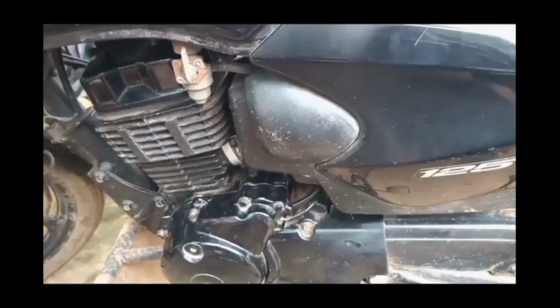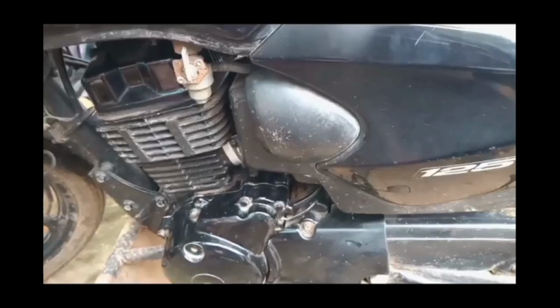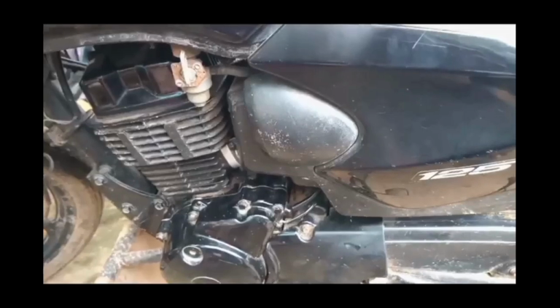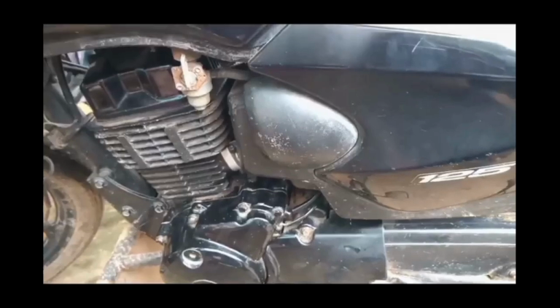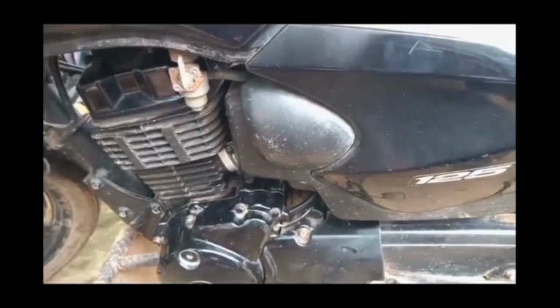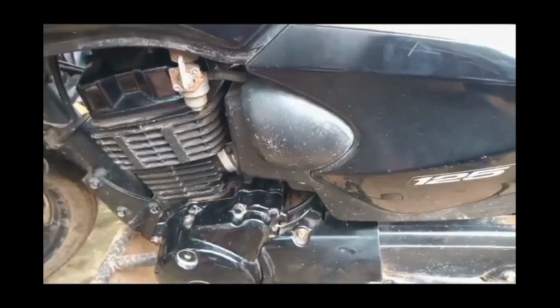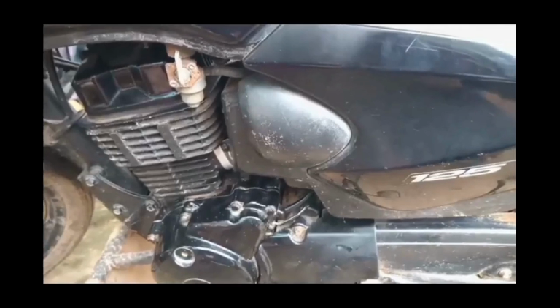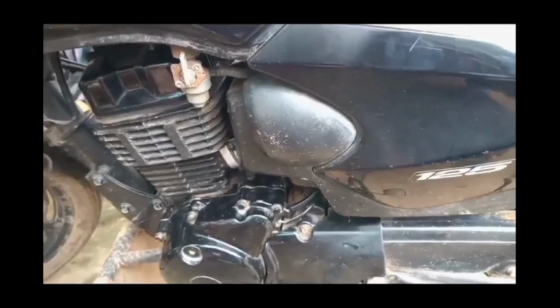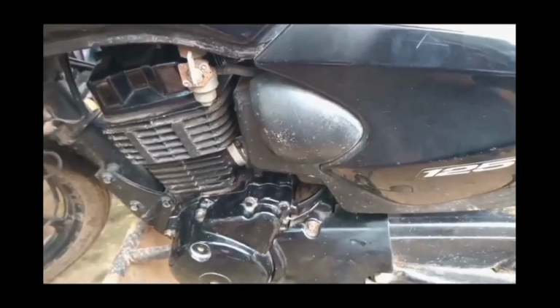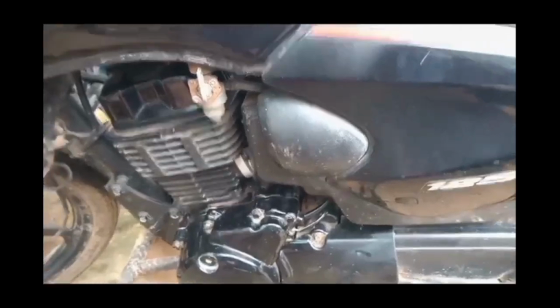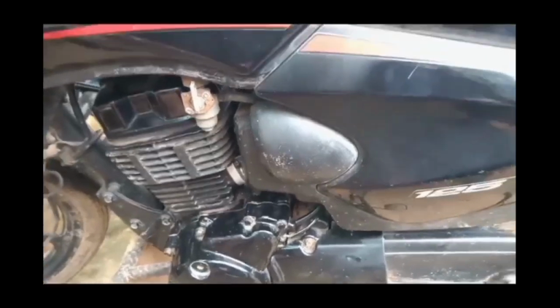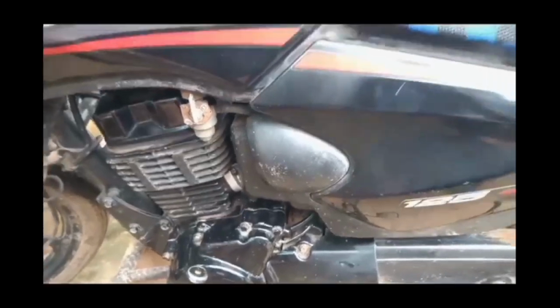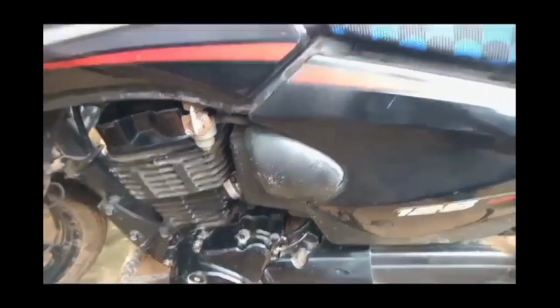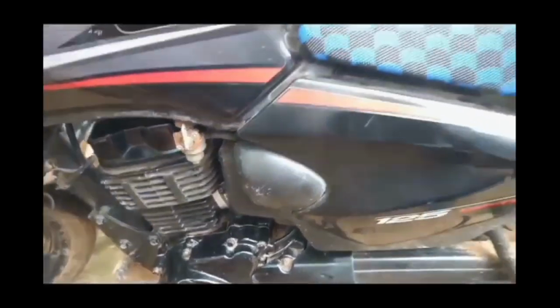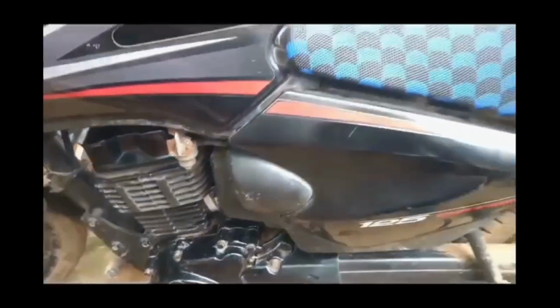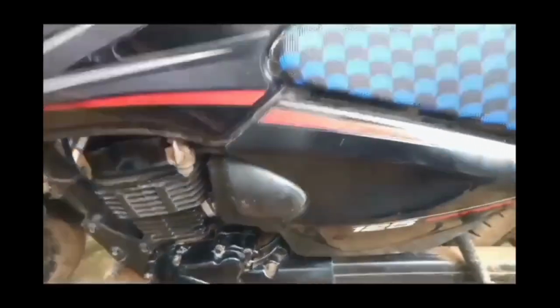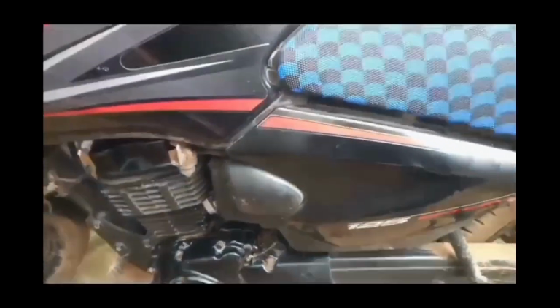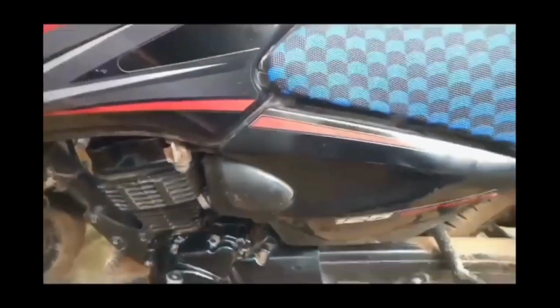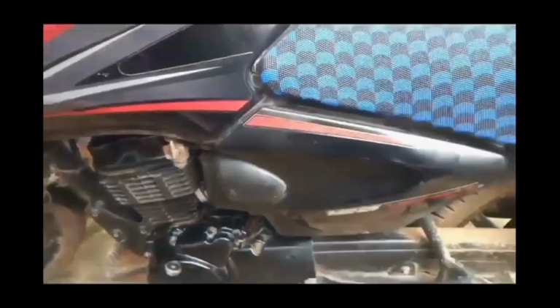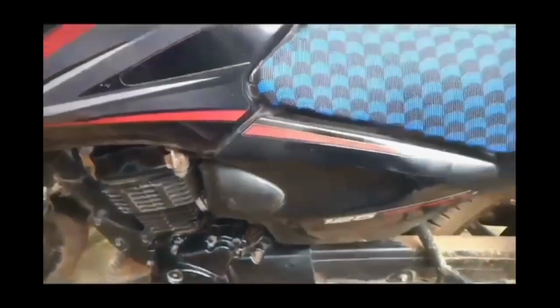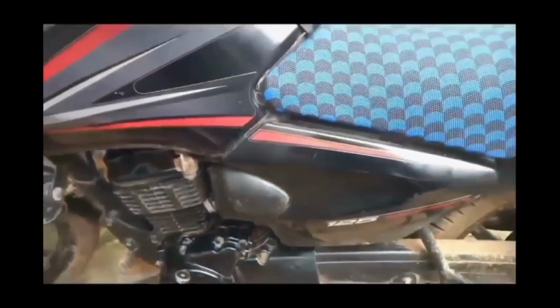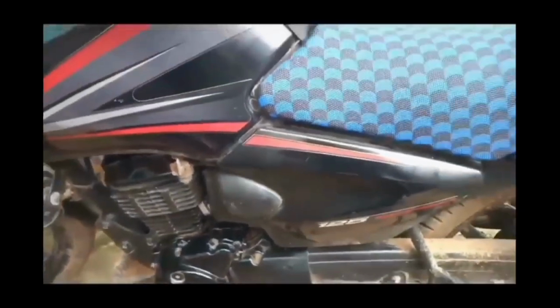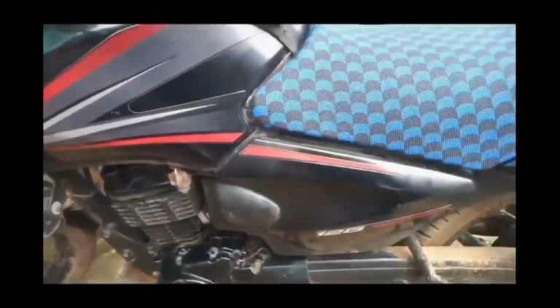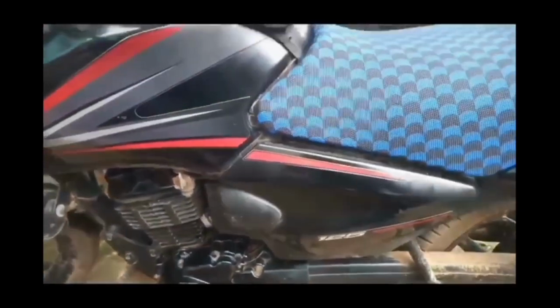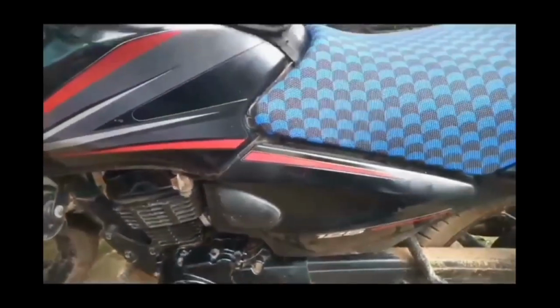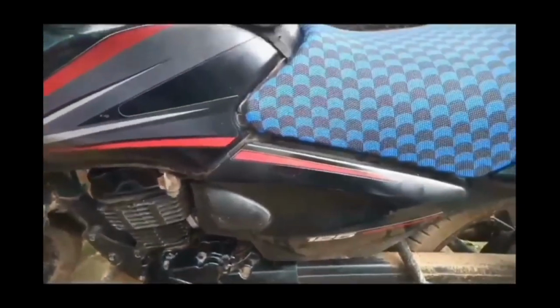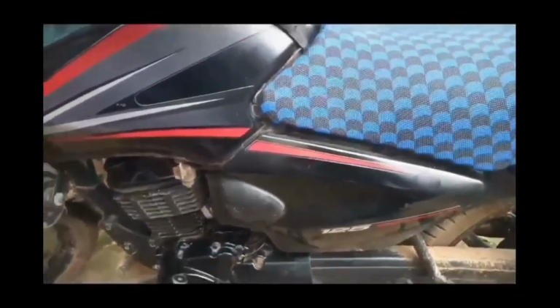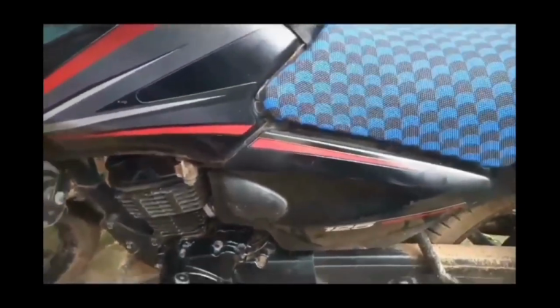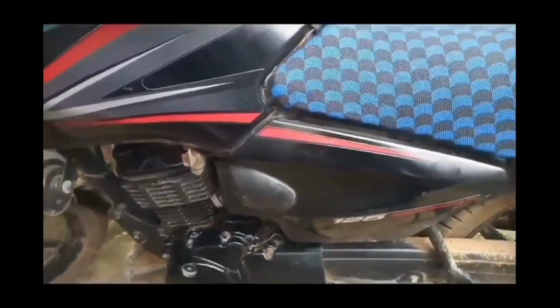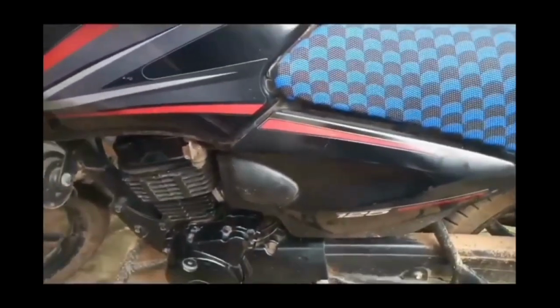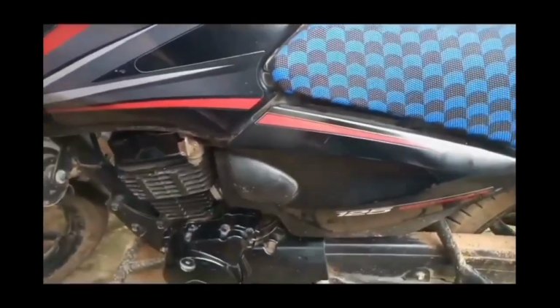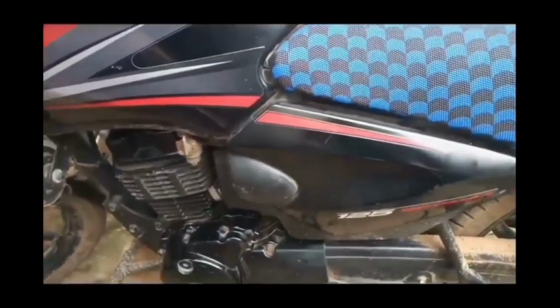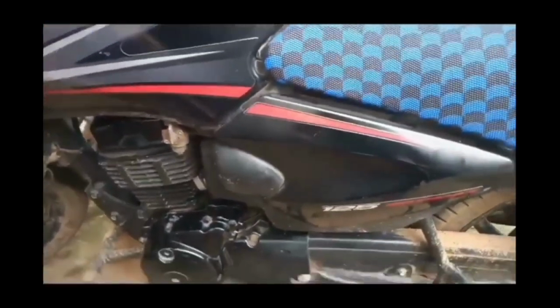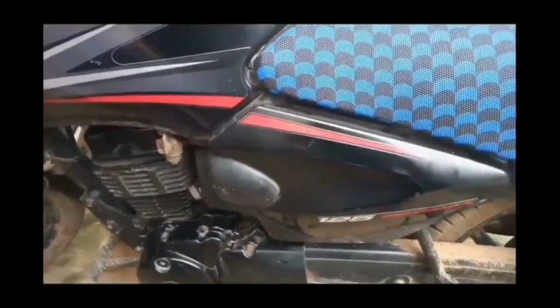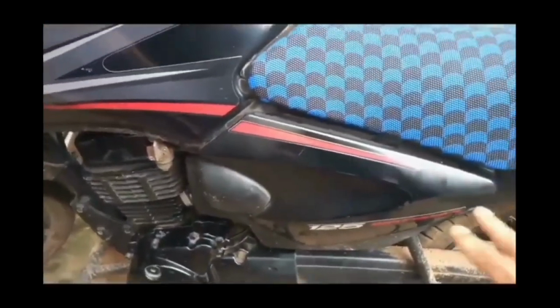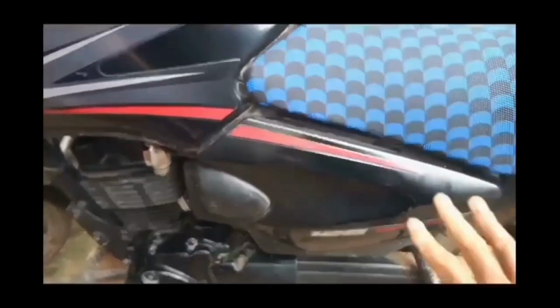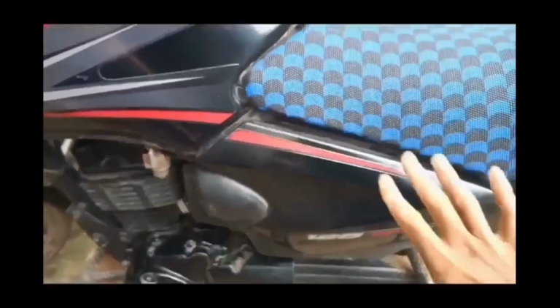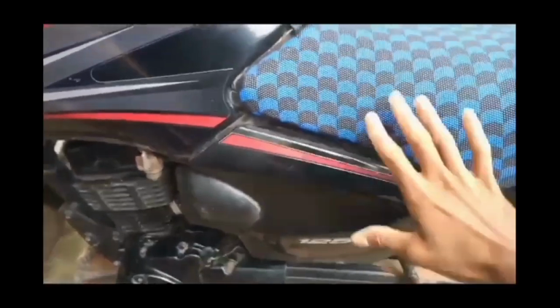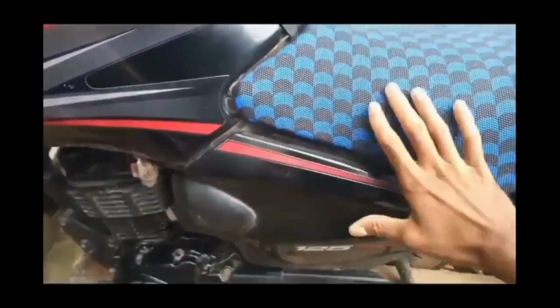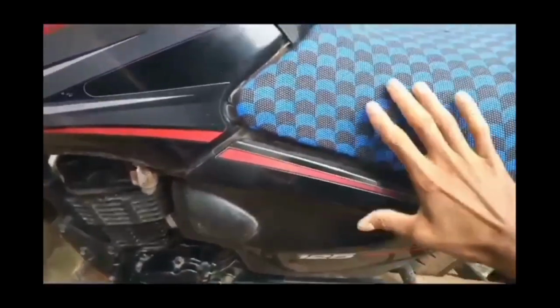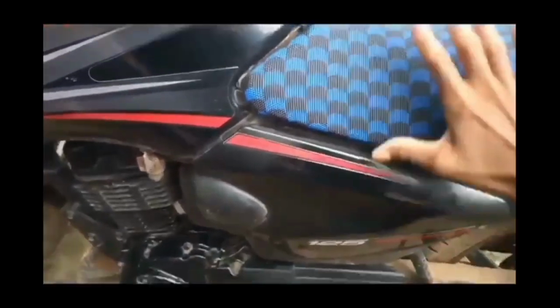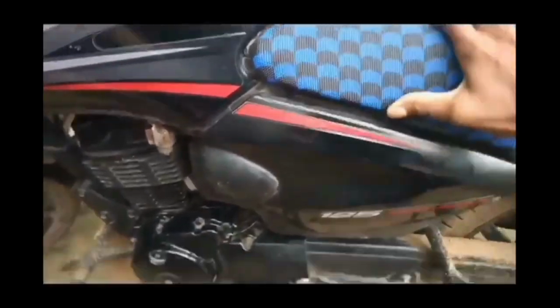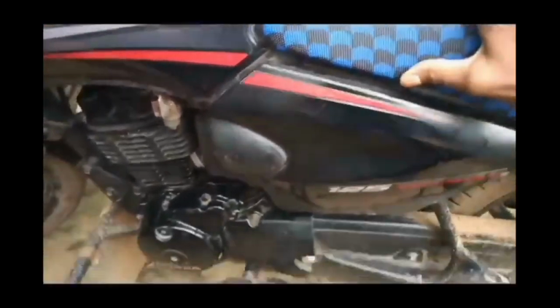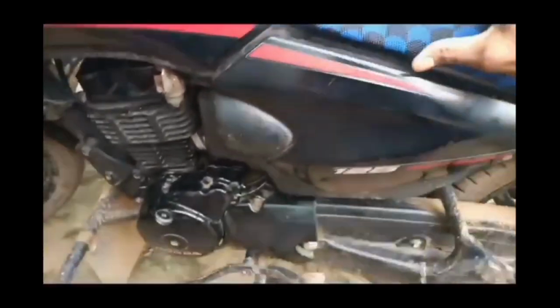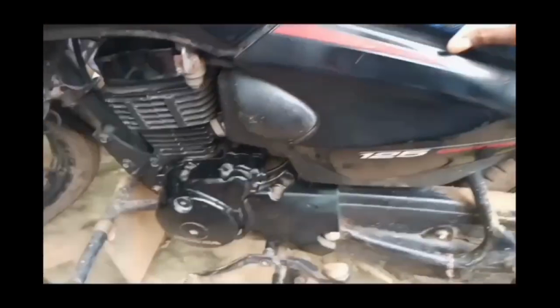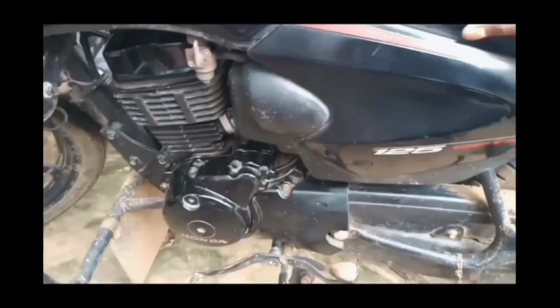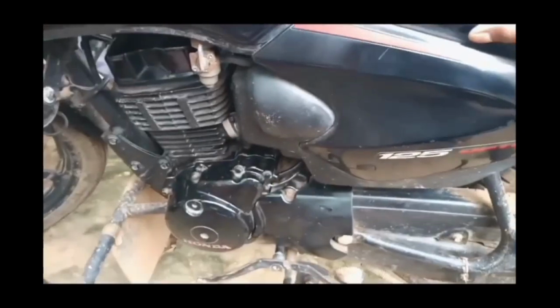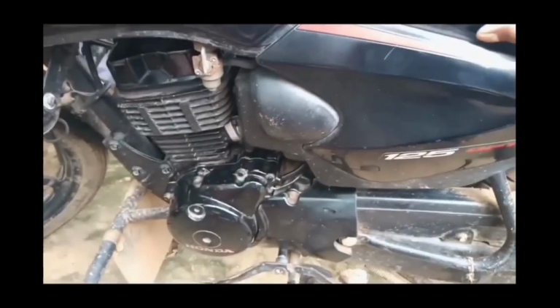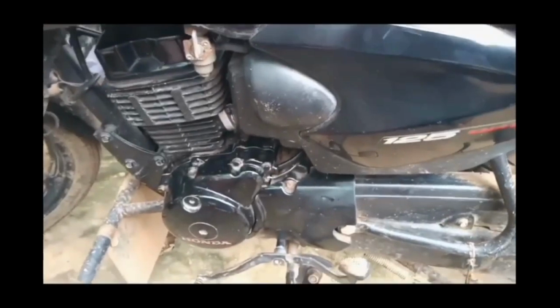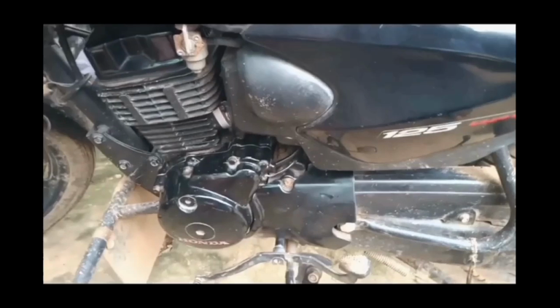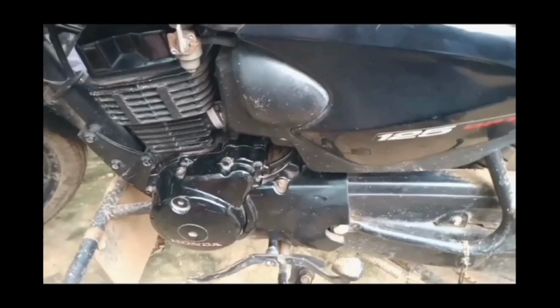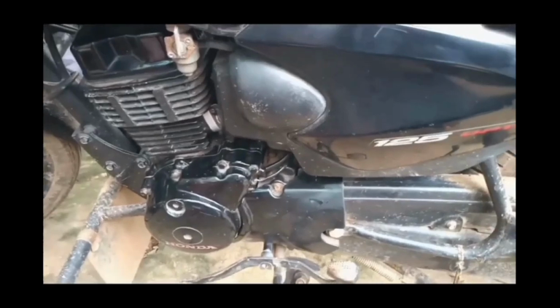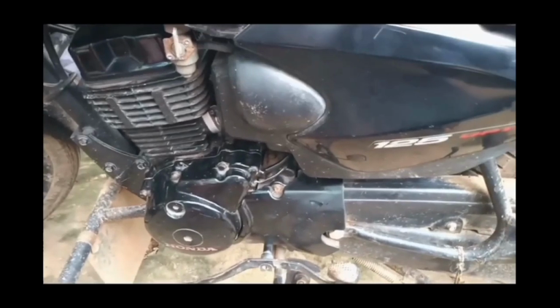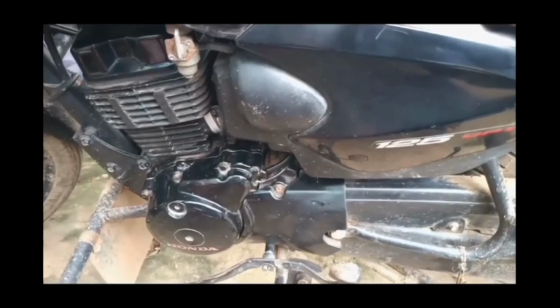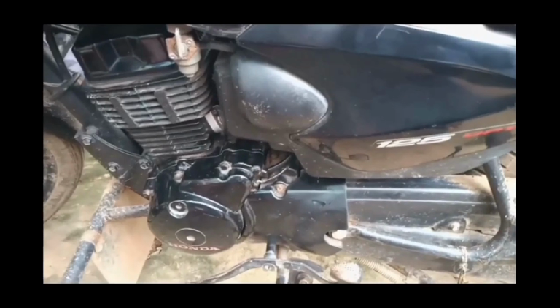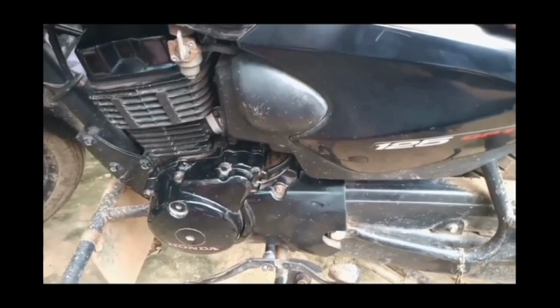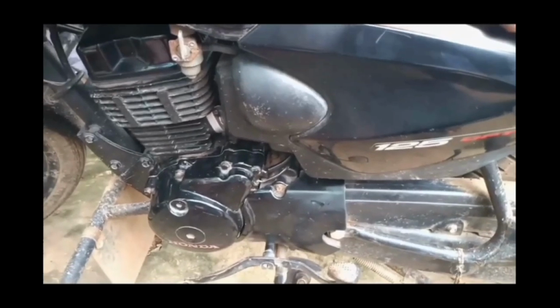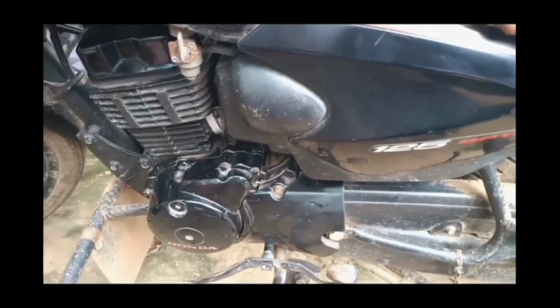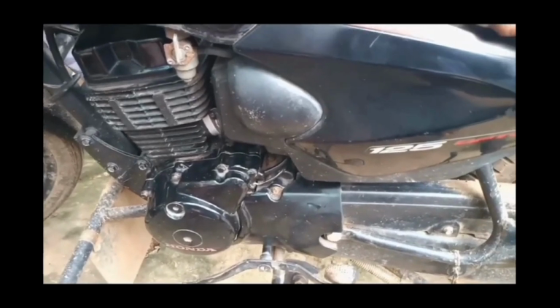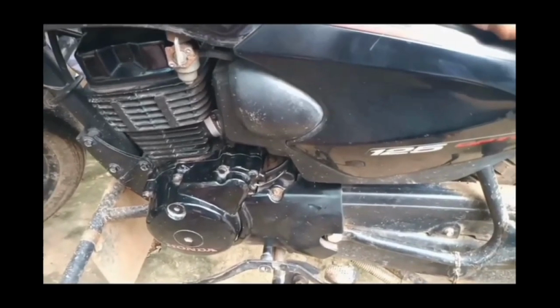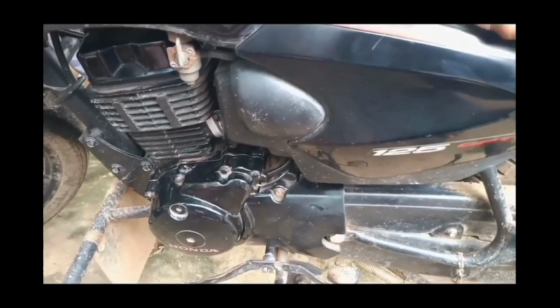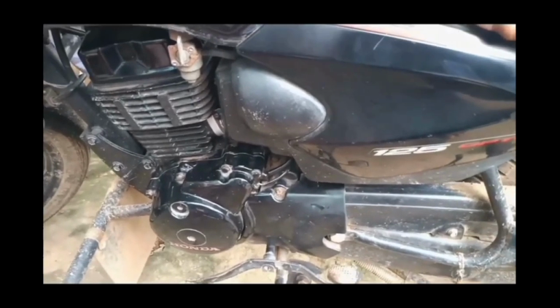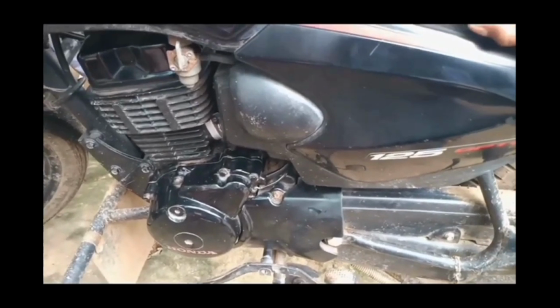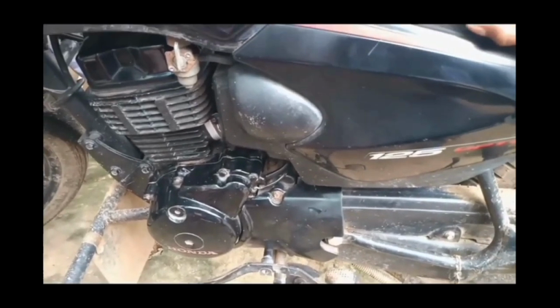Friends, in this video, I will explain to you how to make your own mini generator by bike.